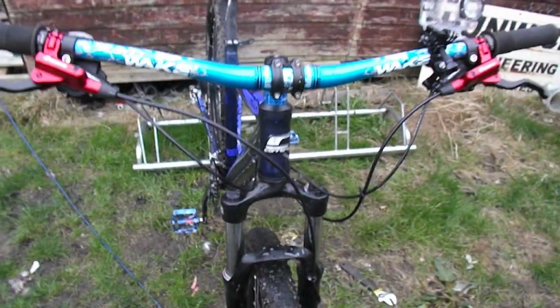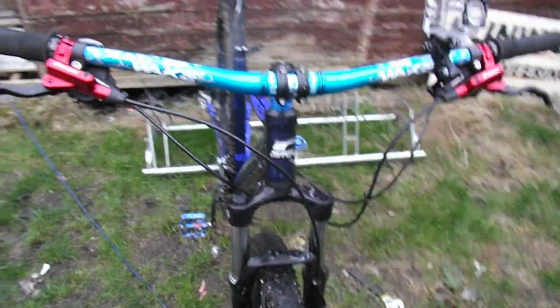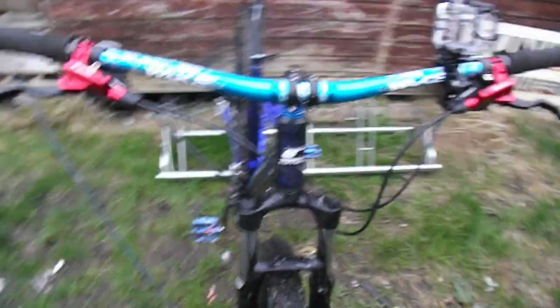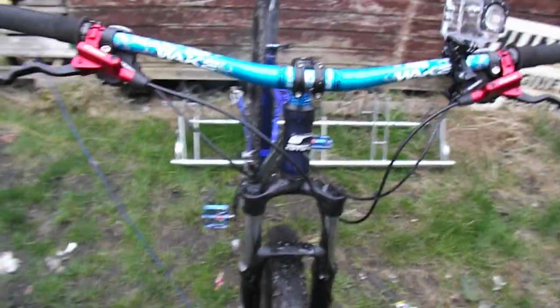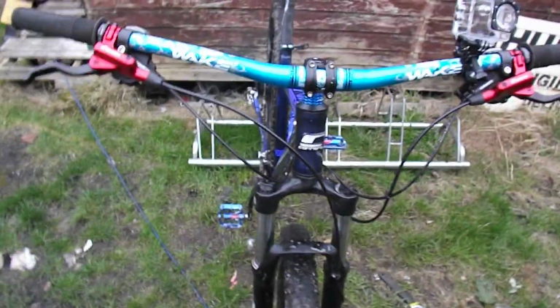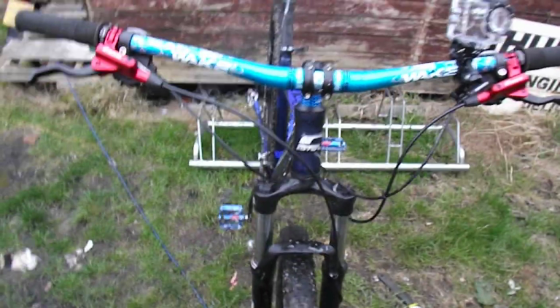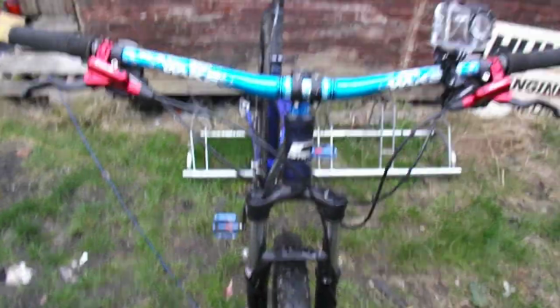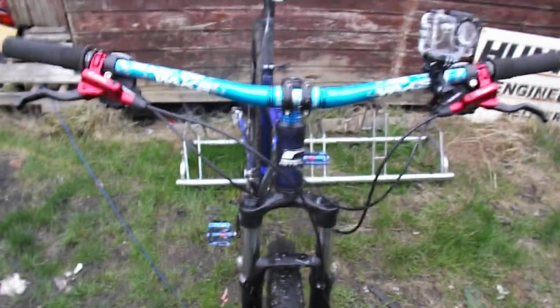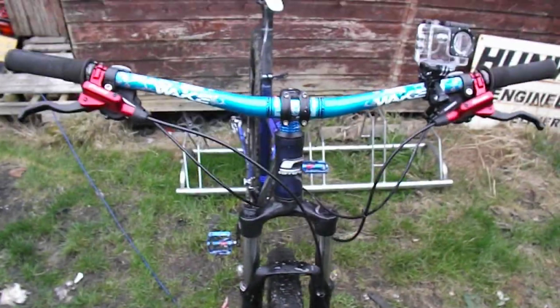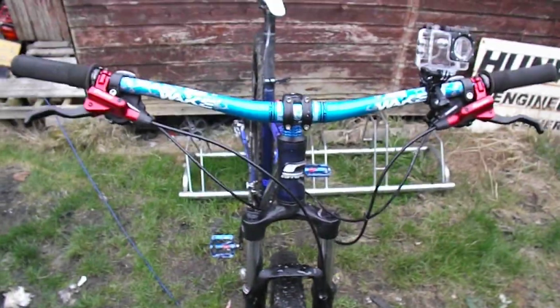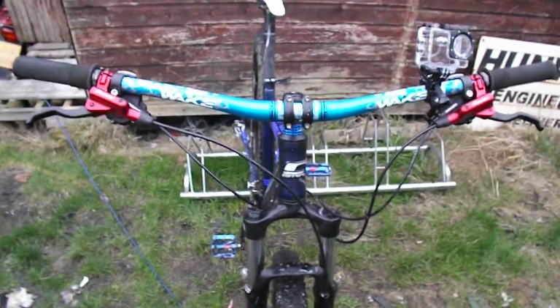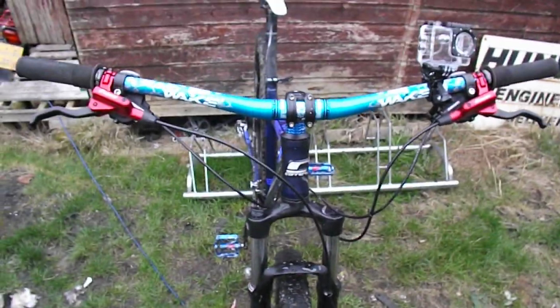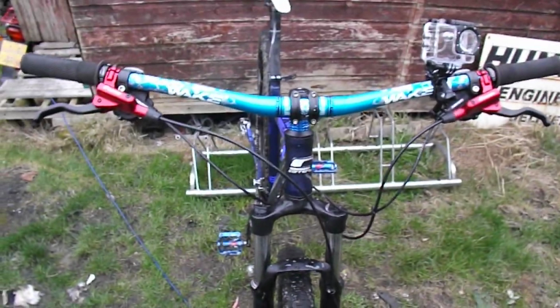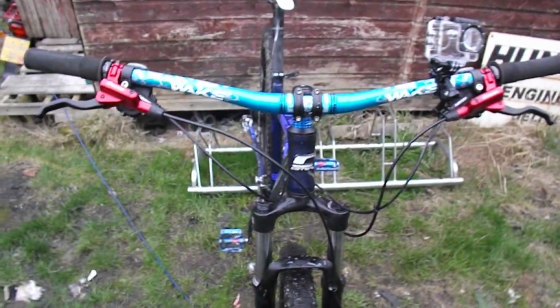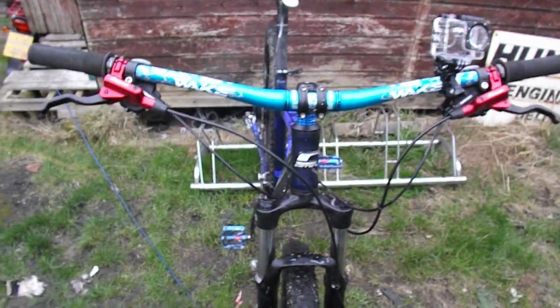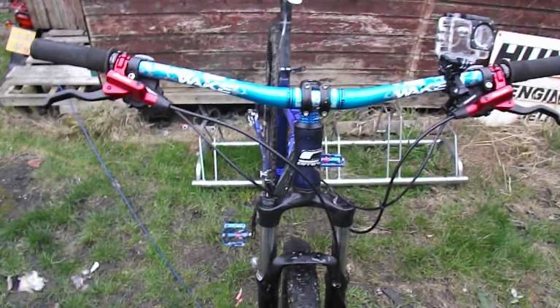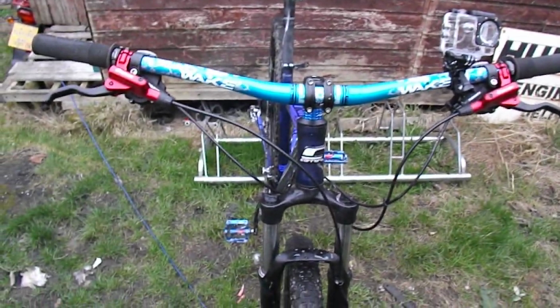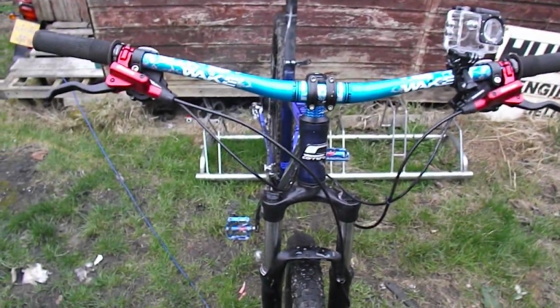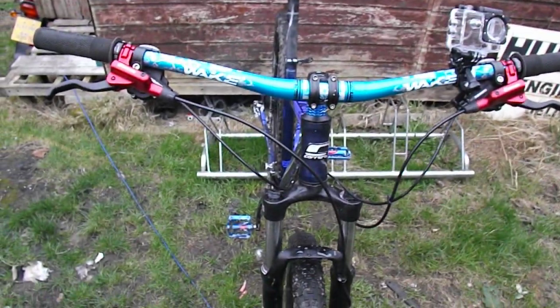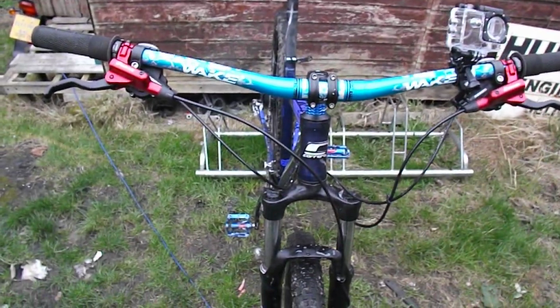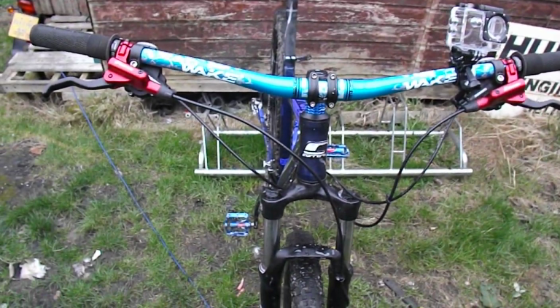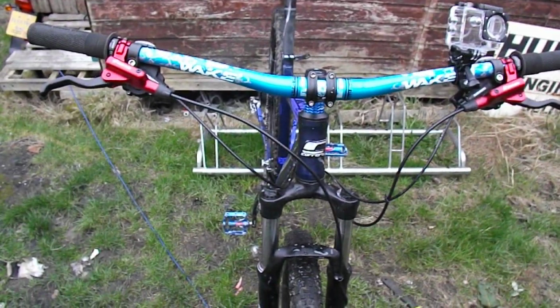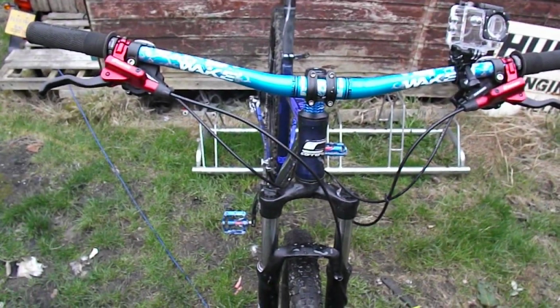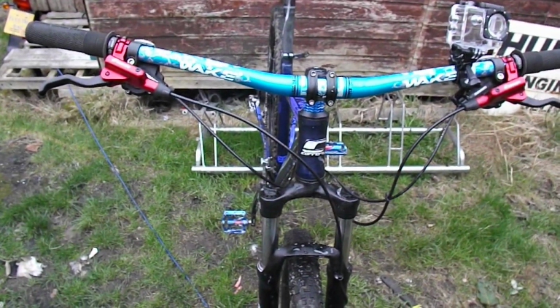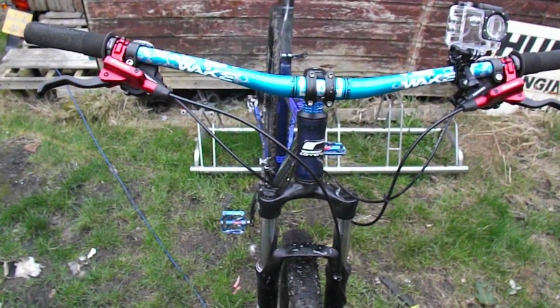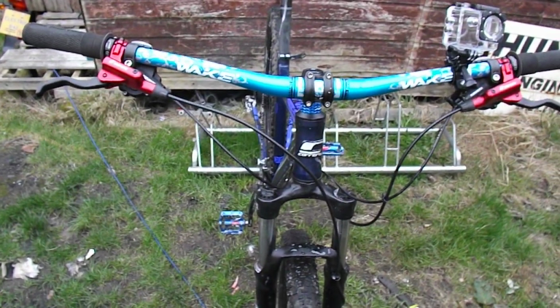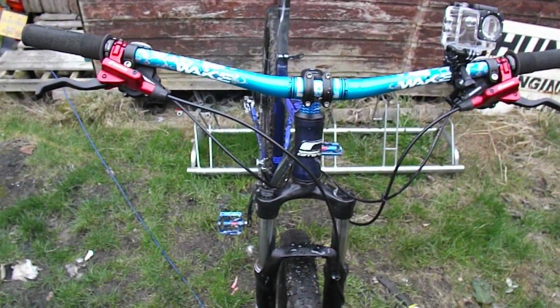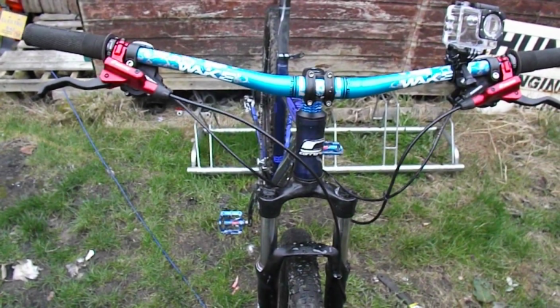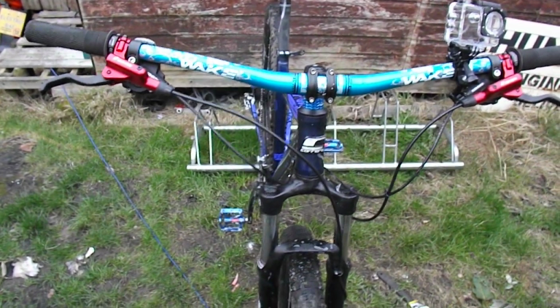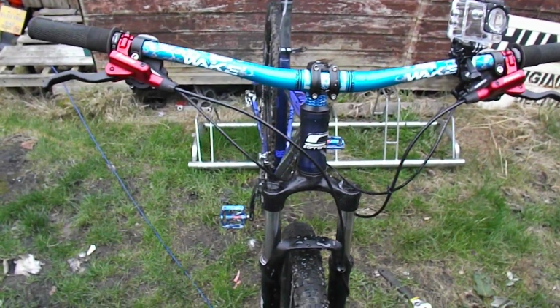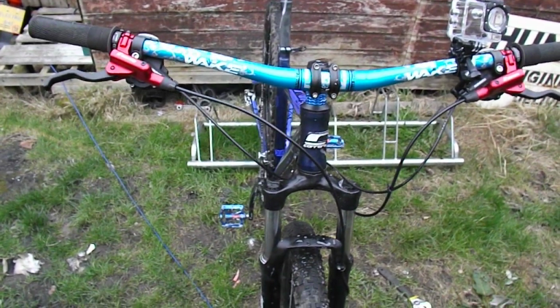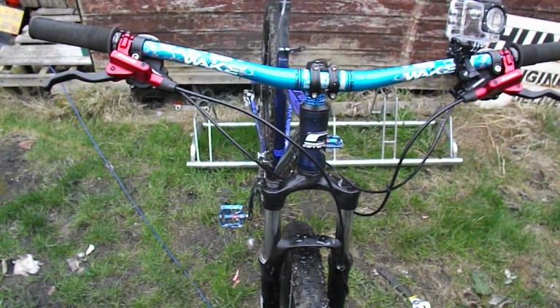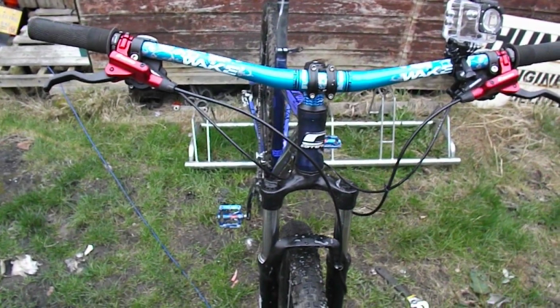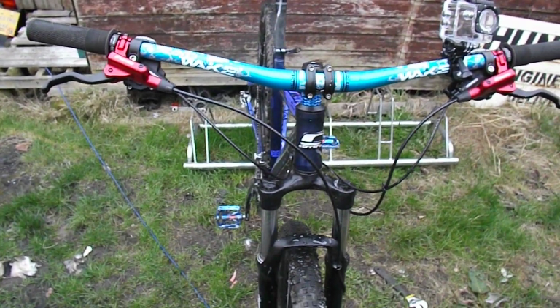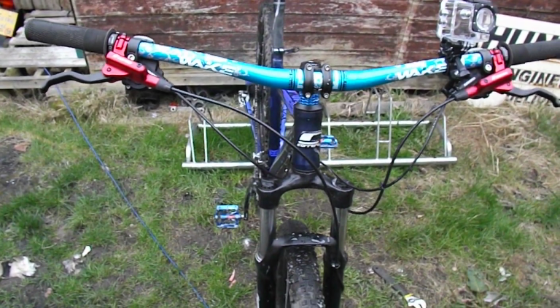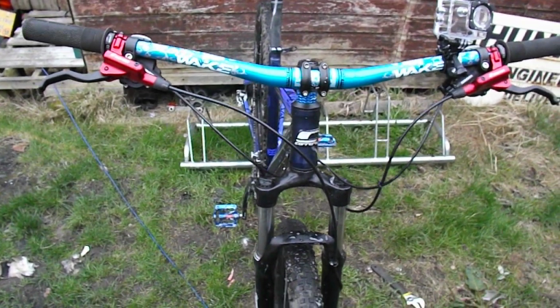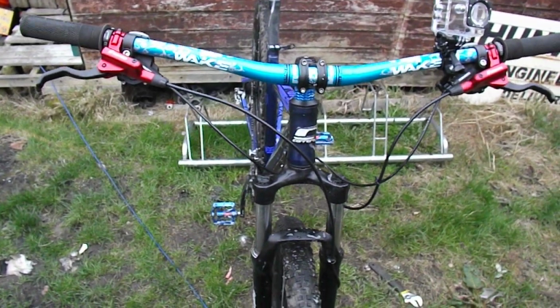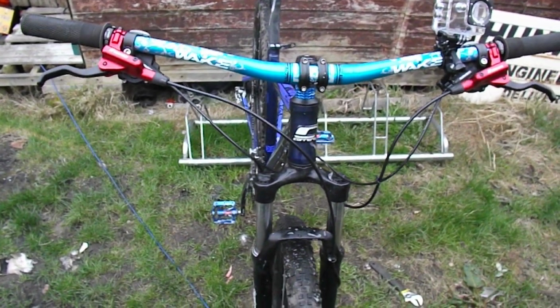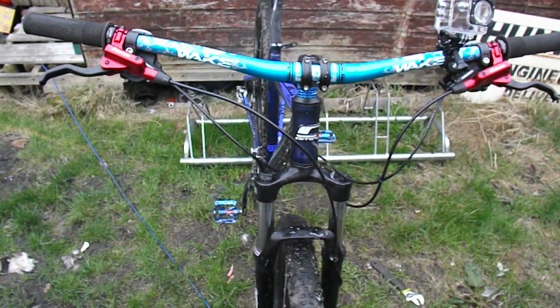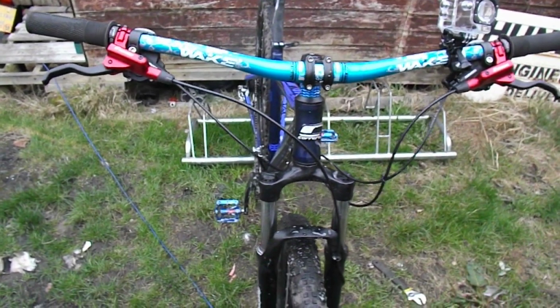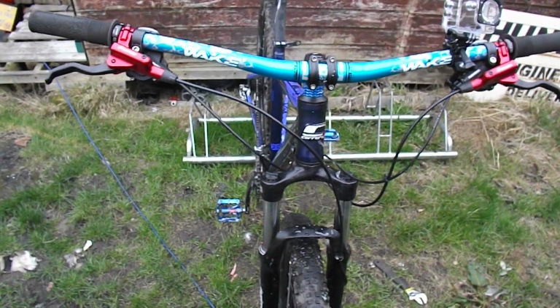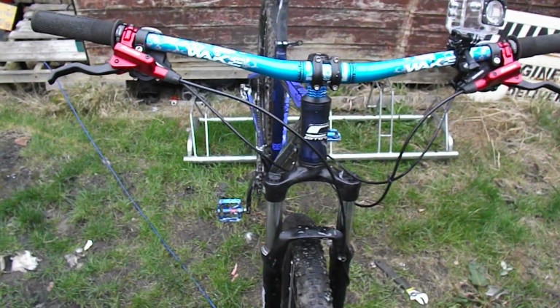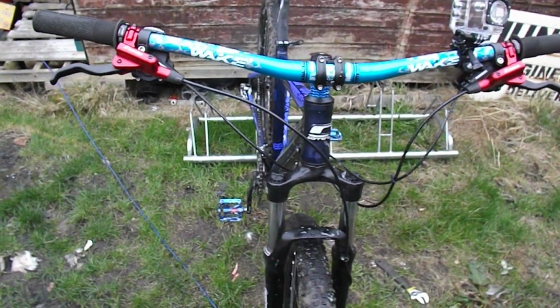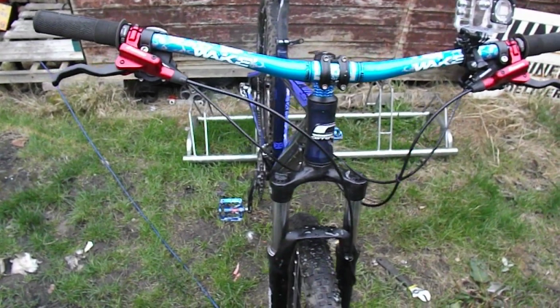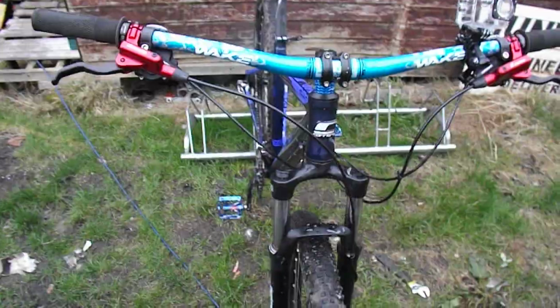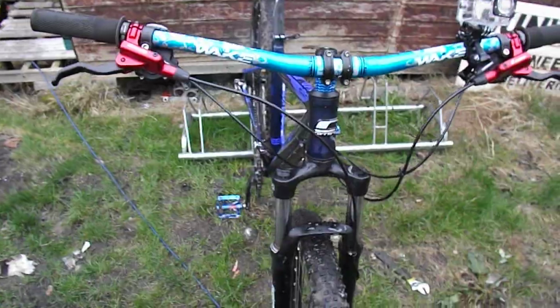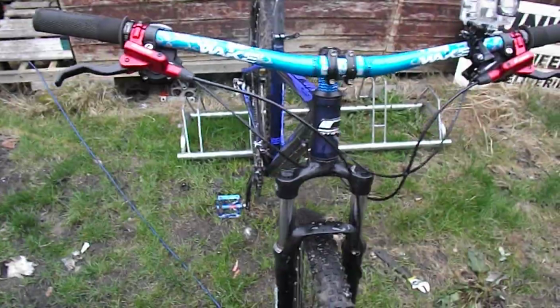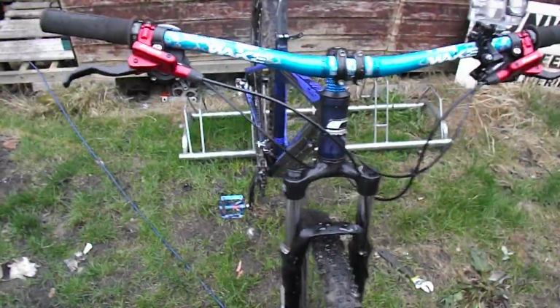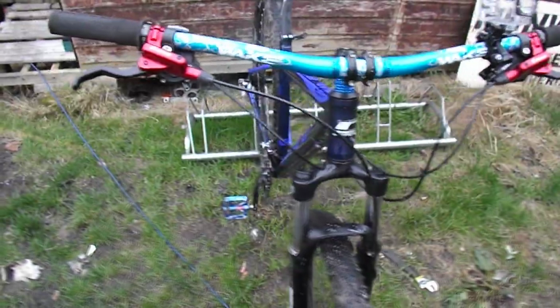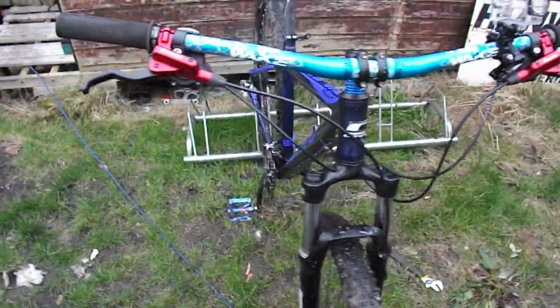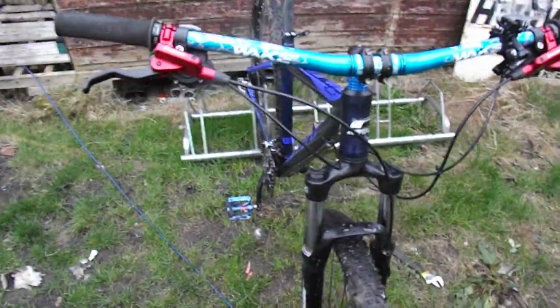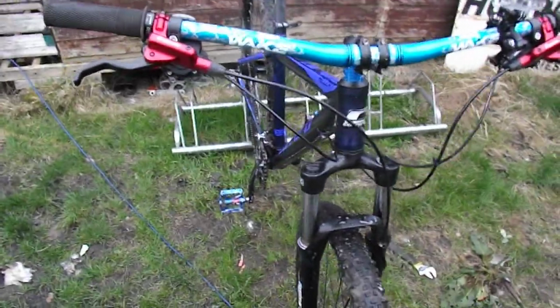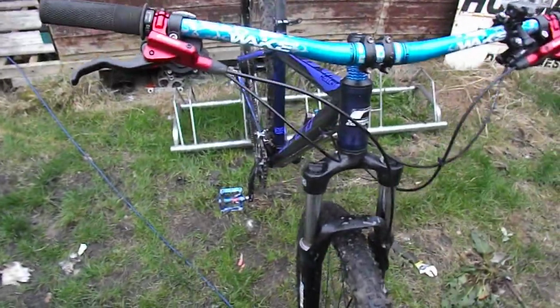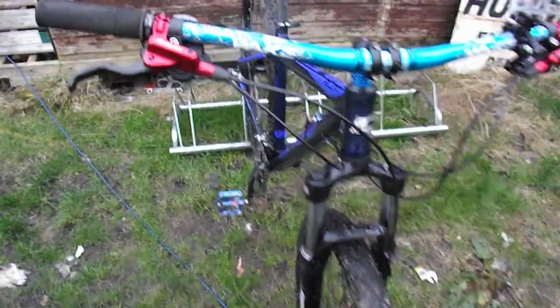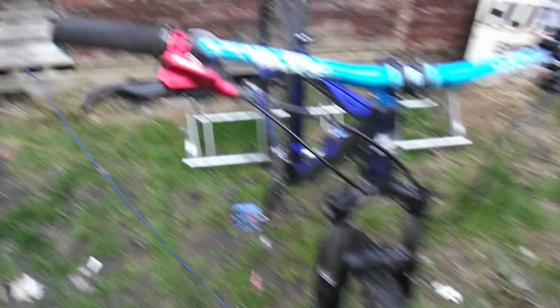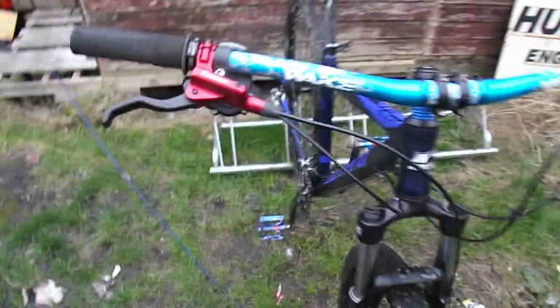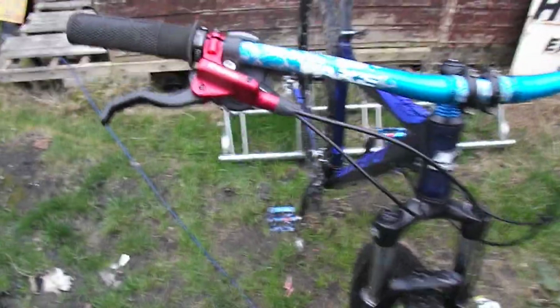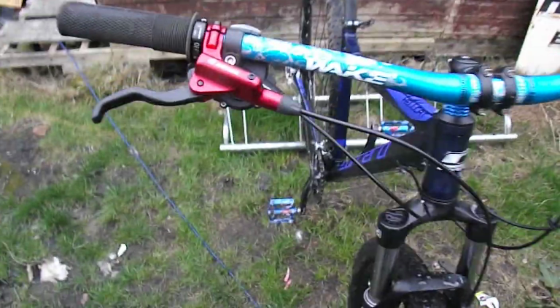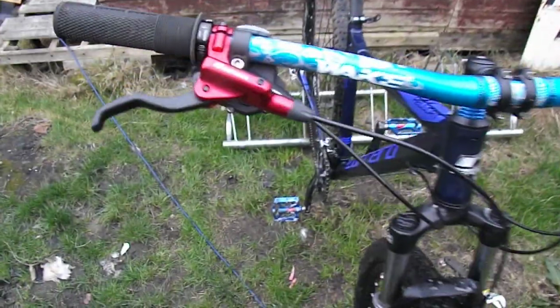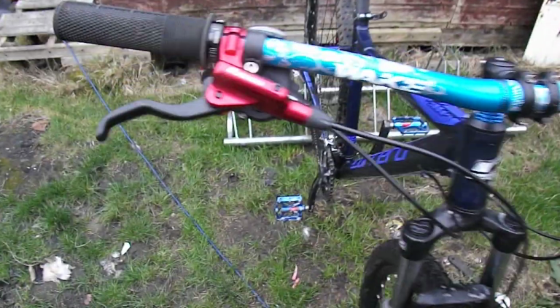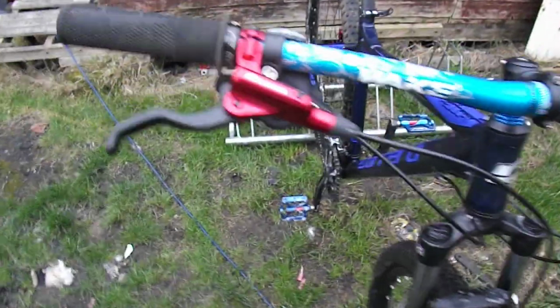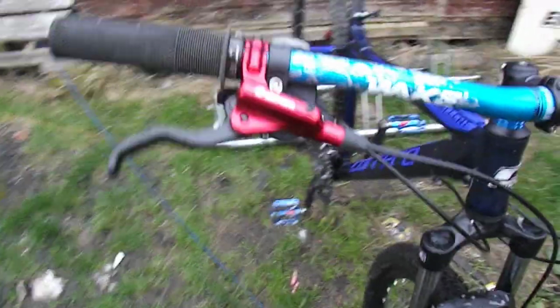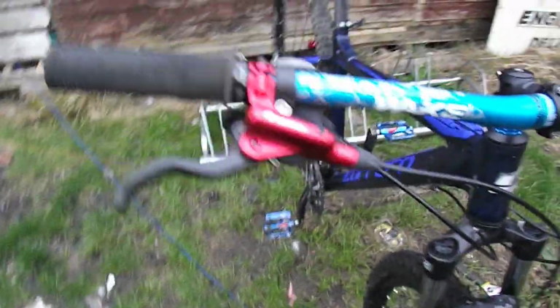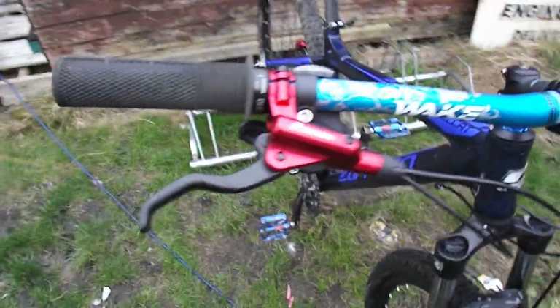Here we have the Carrera Hellcat. This is one I got from the auctions about a week ago. Done a few upgrades.